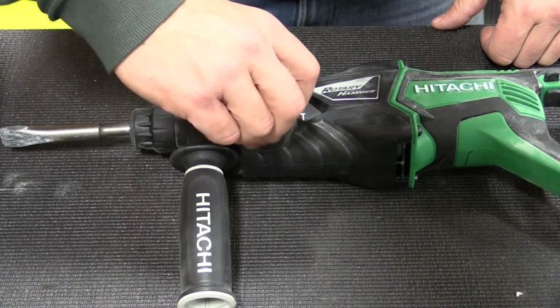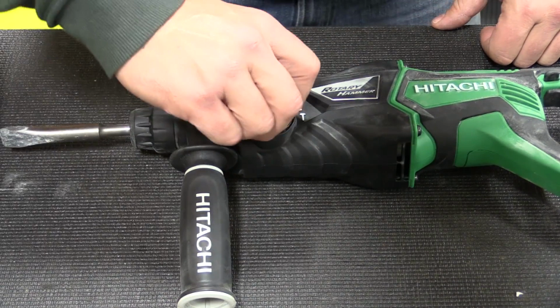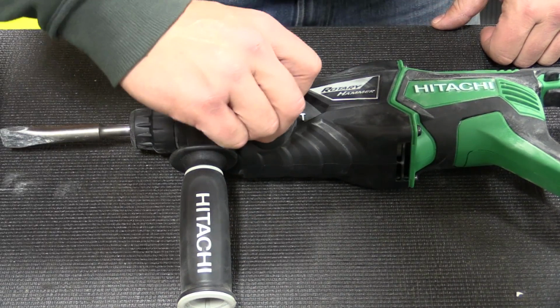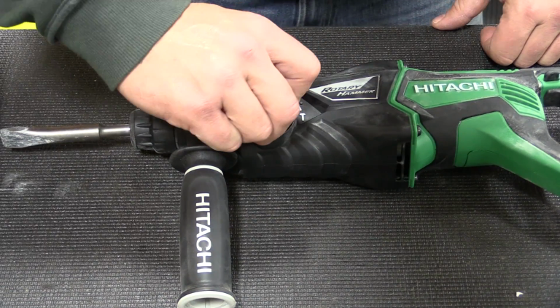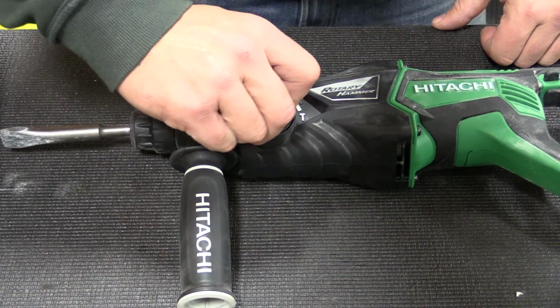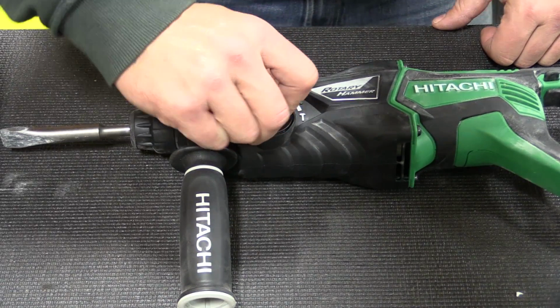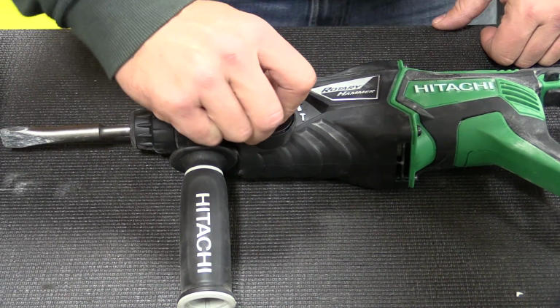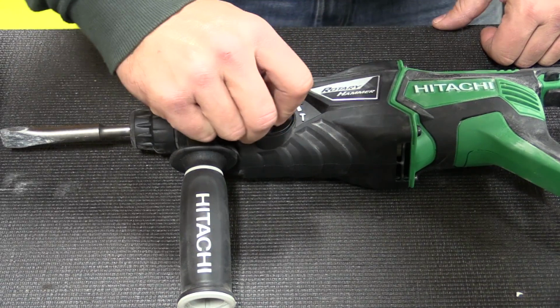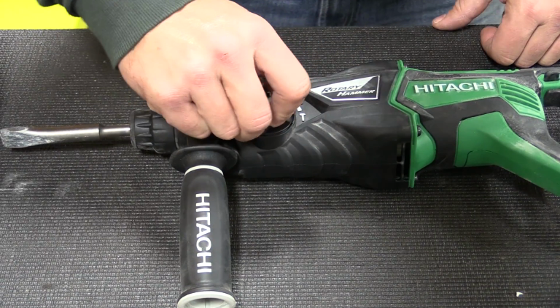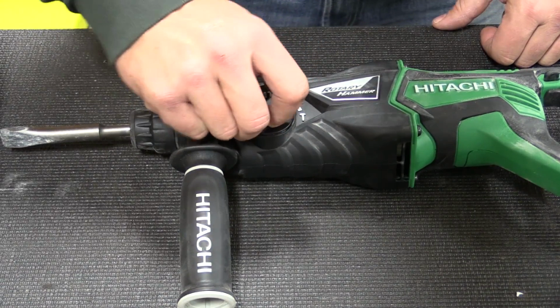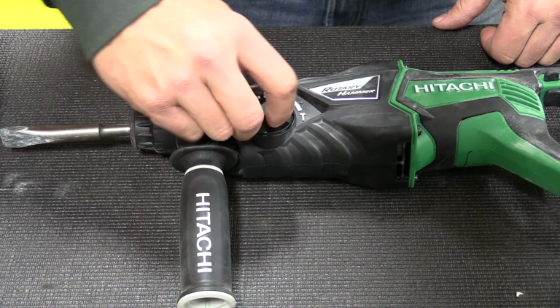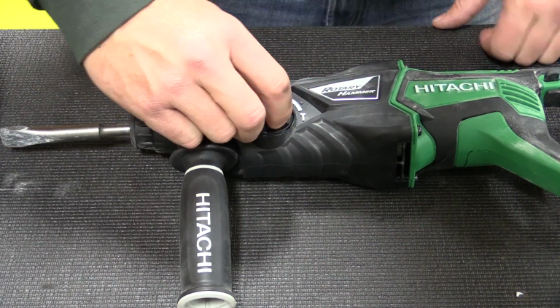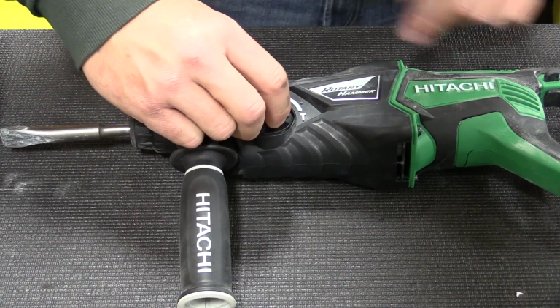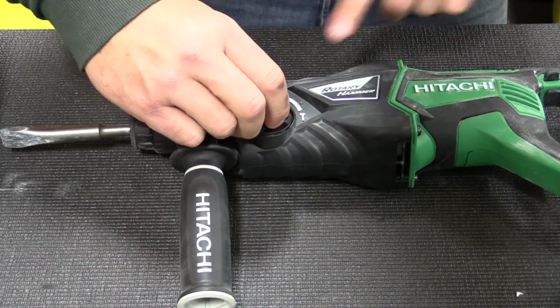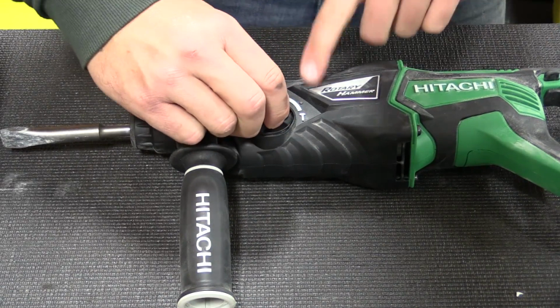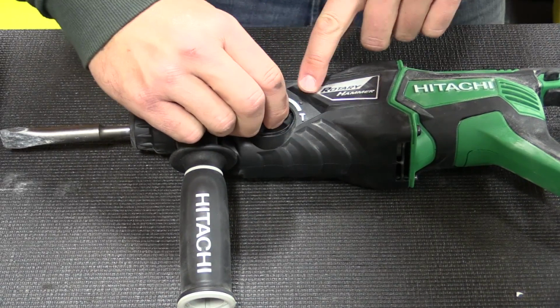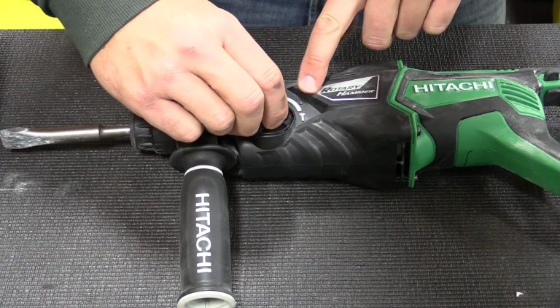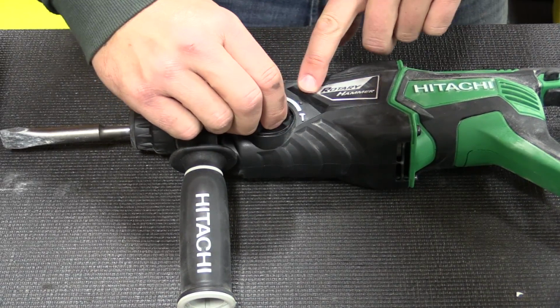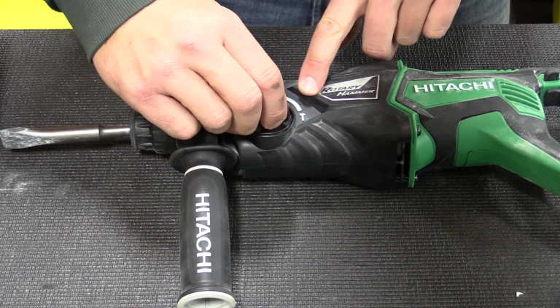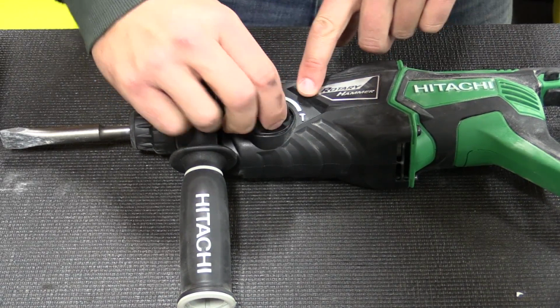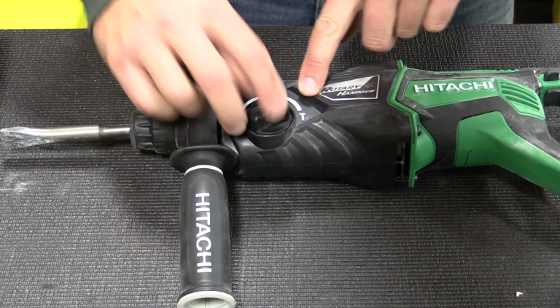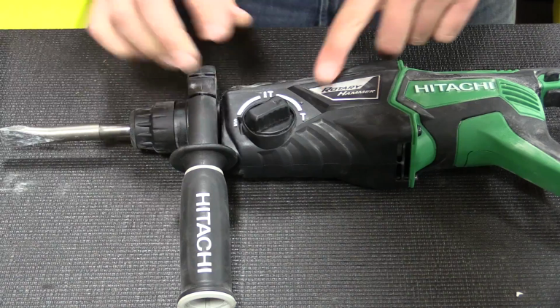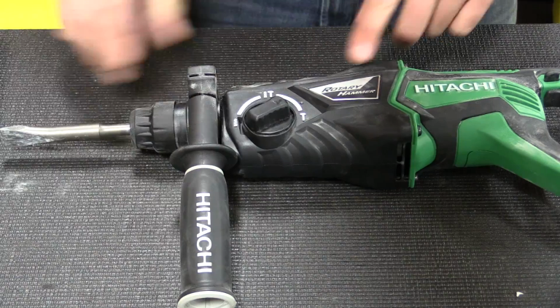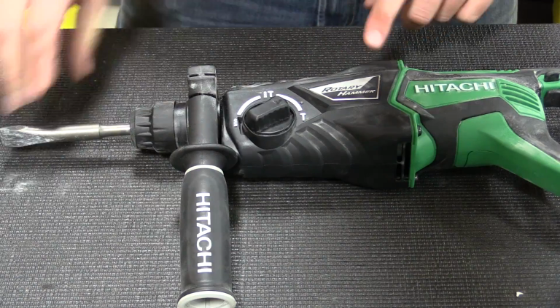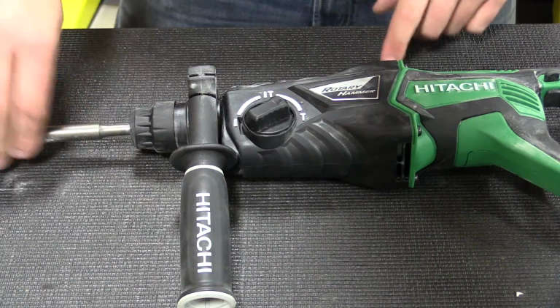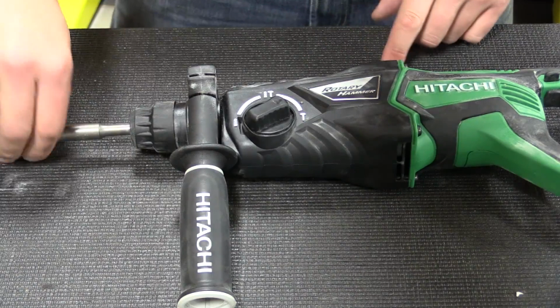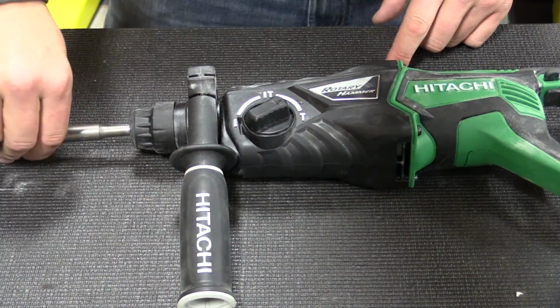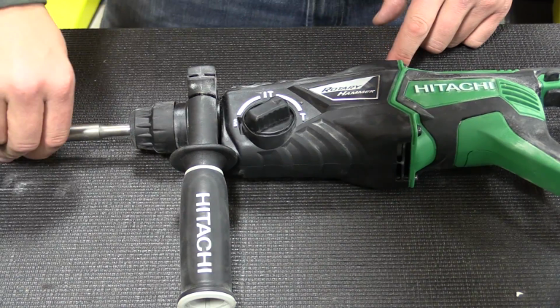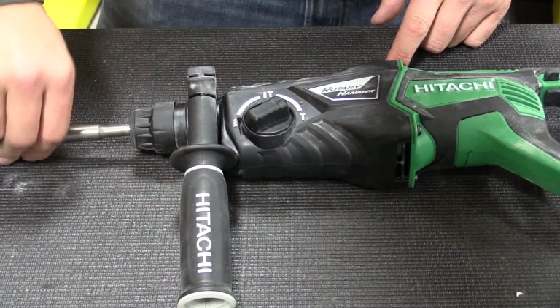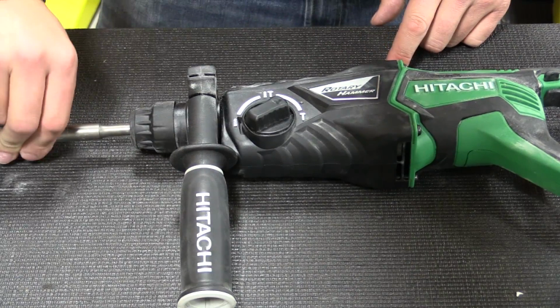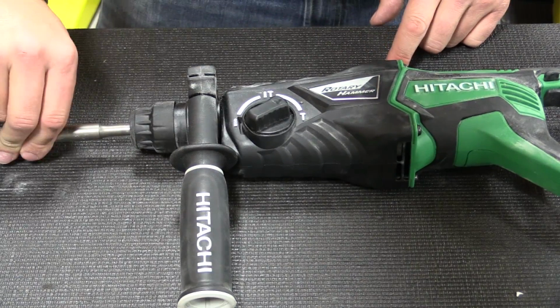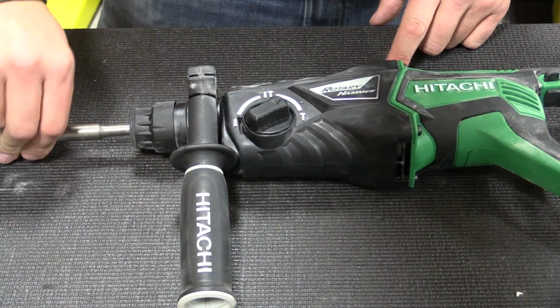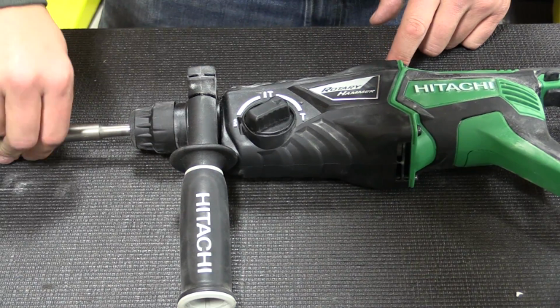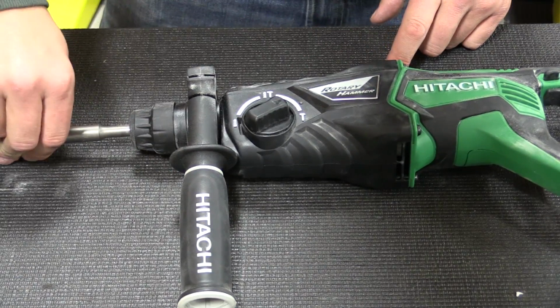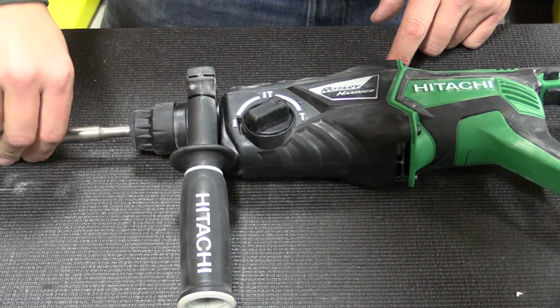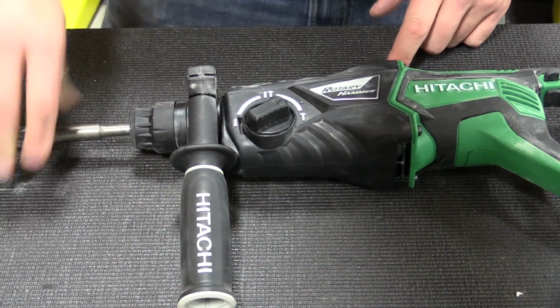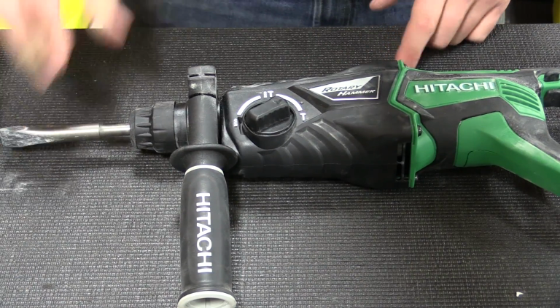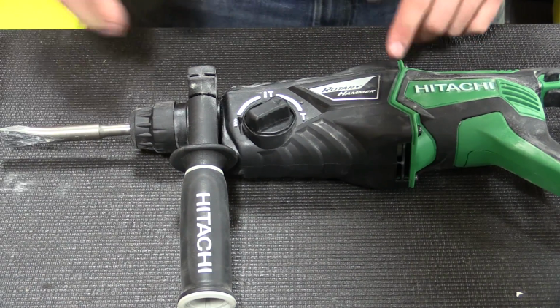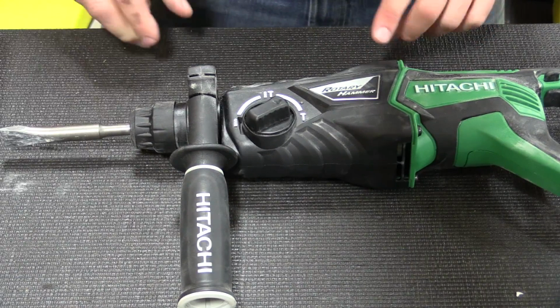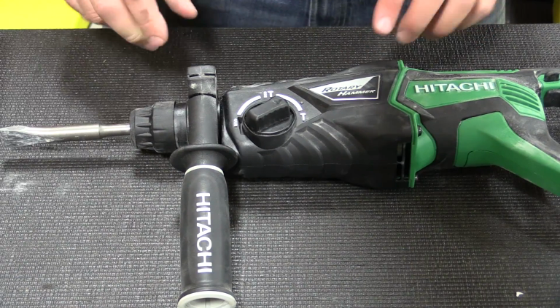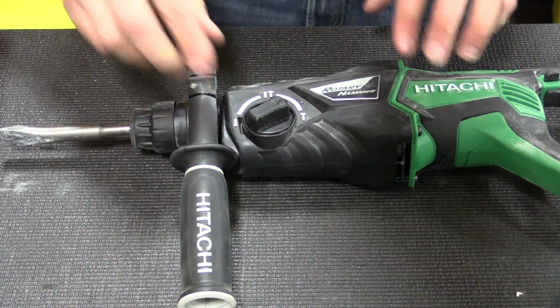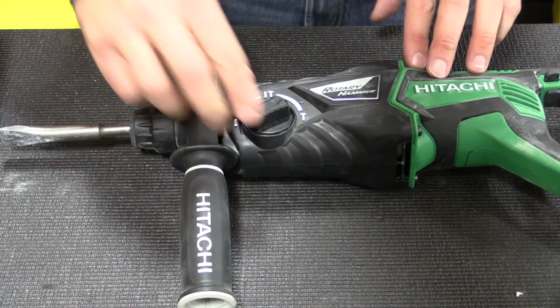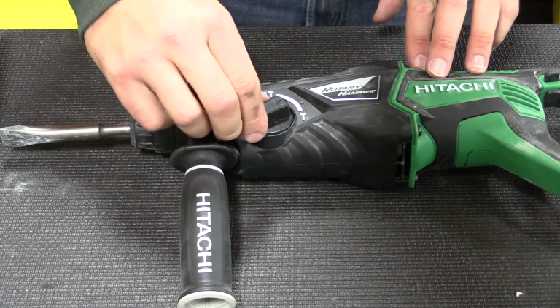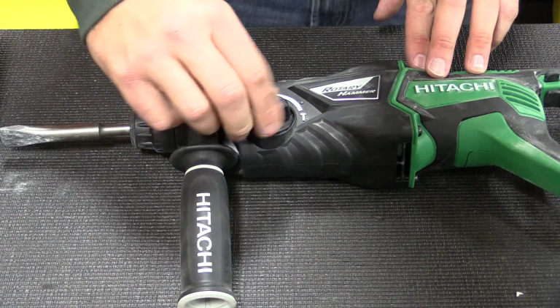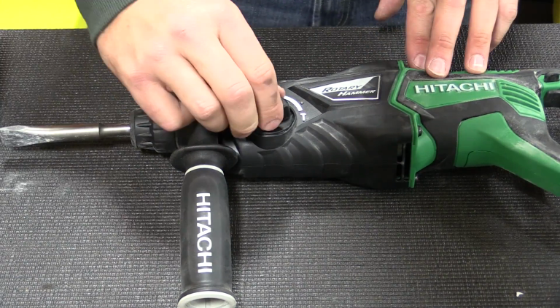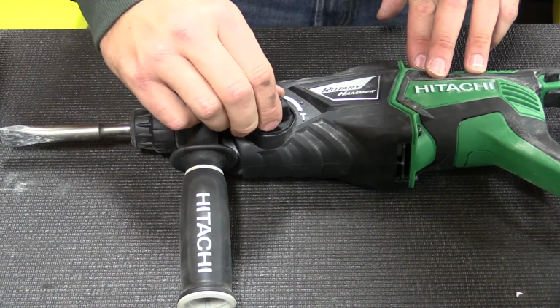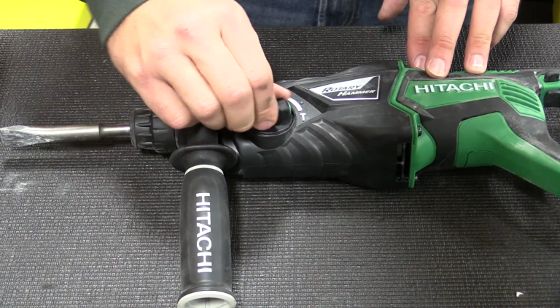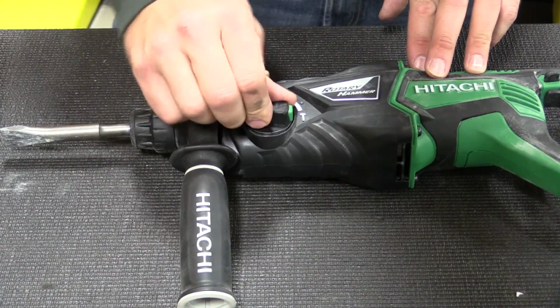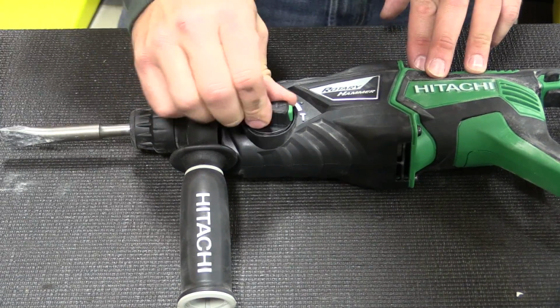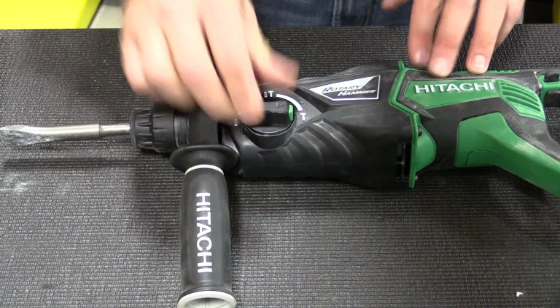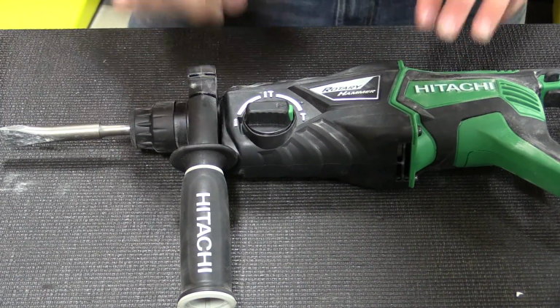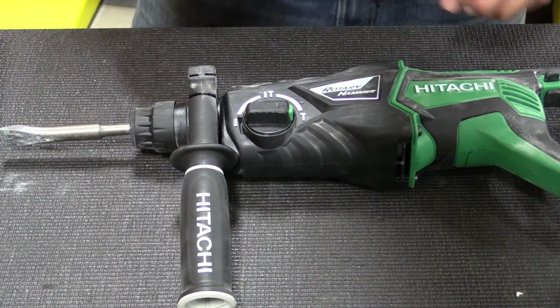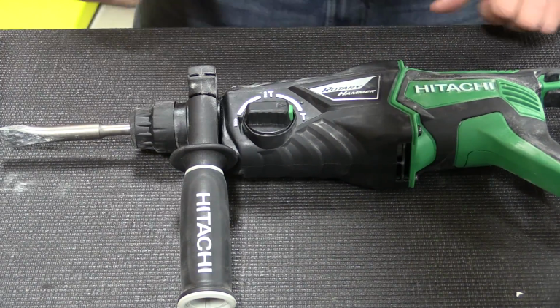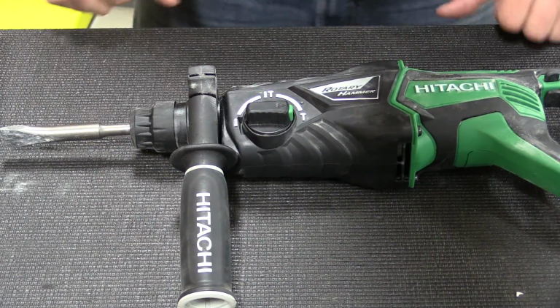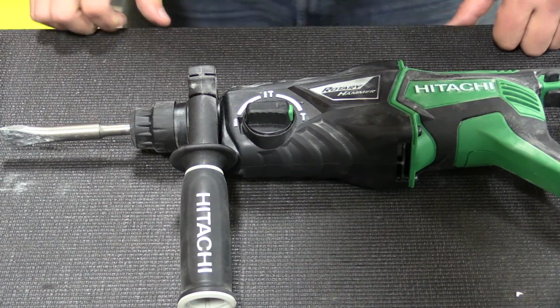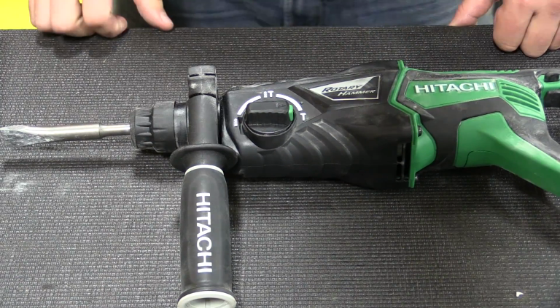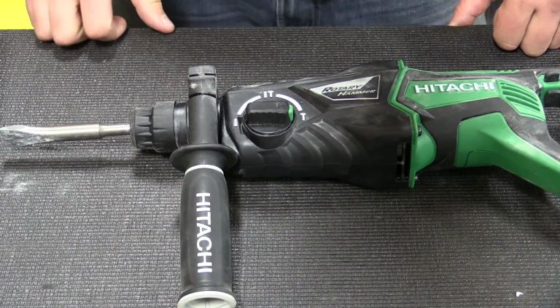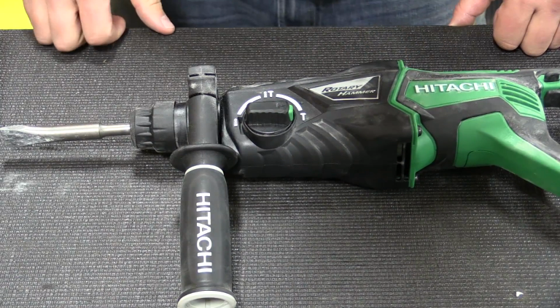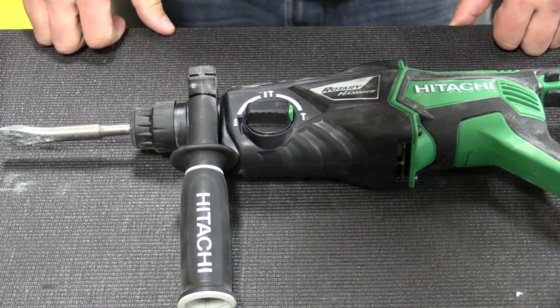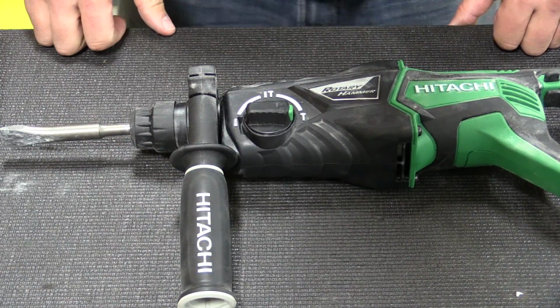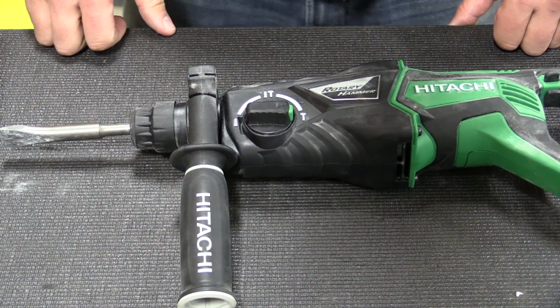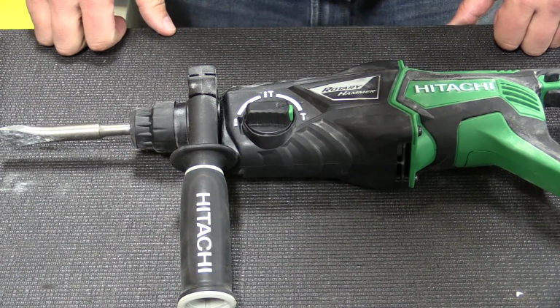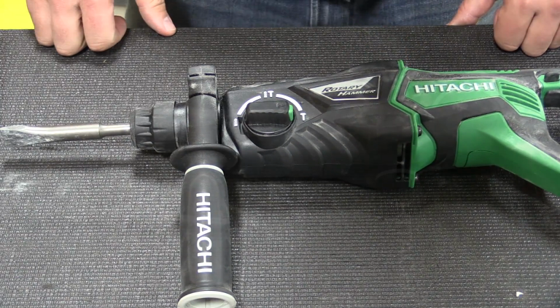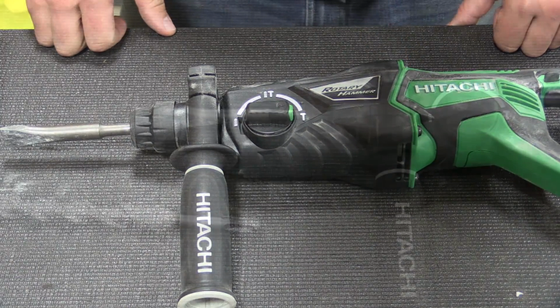You push it part way over to this little dot here, and that allows you to change your bit setting before you get into the hammer only mode.